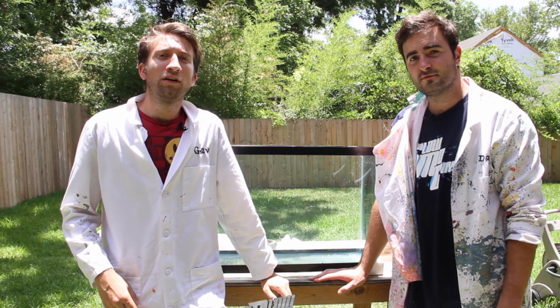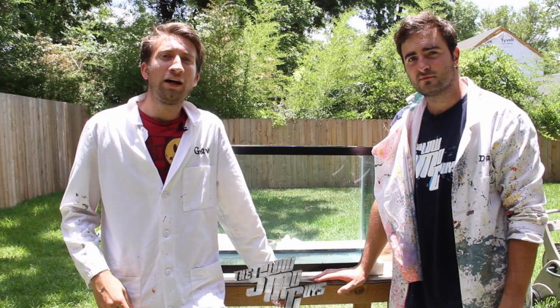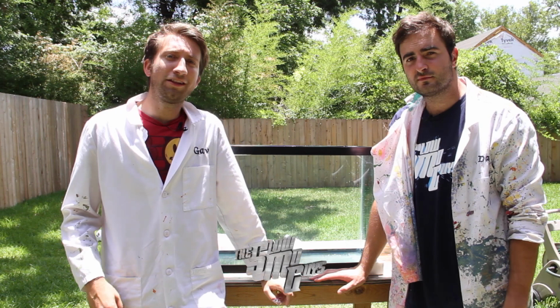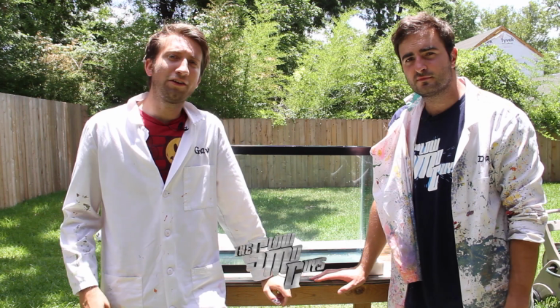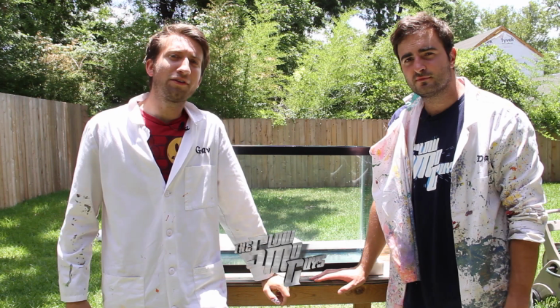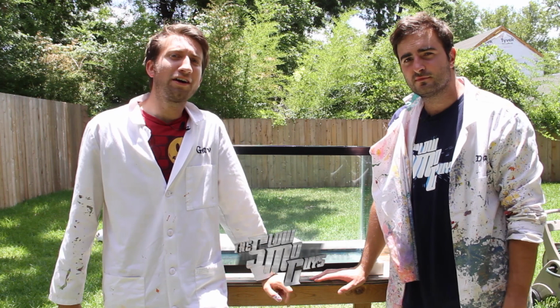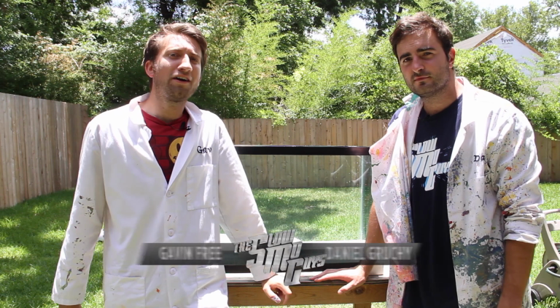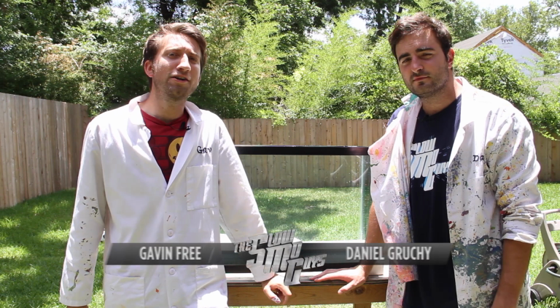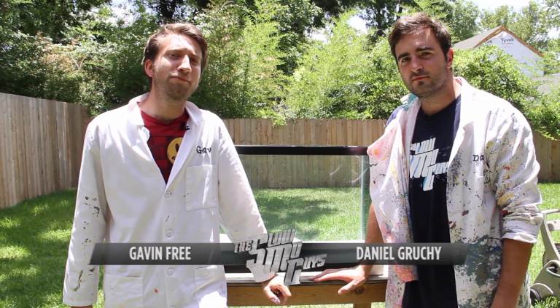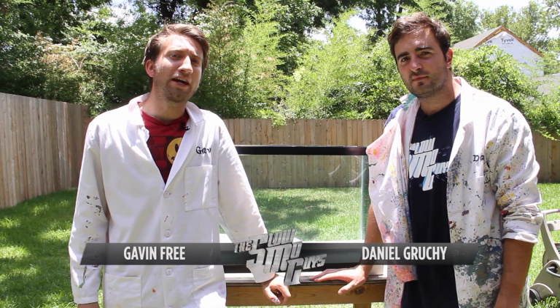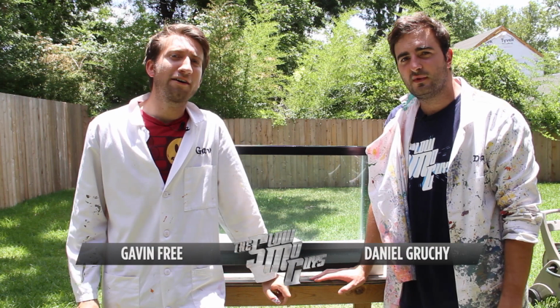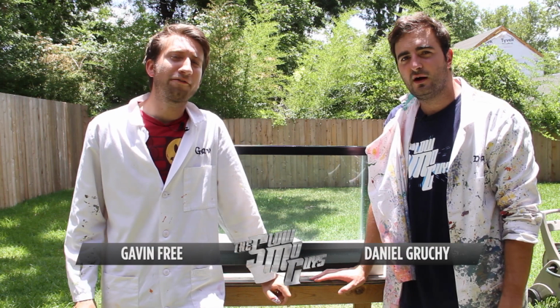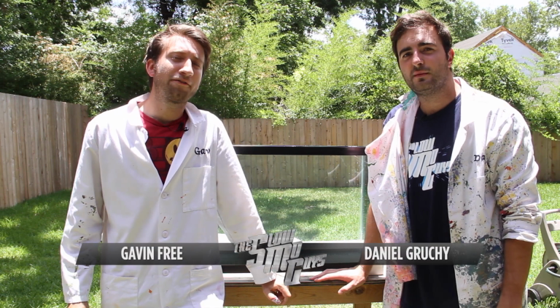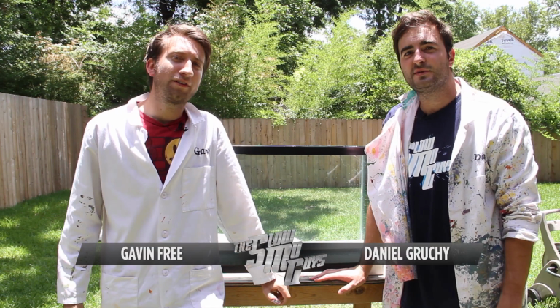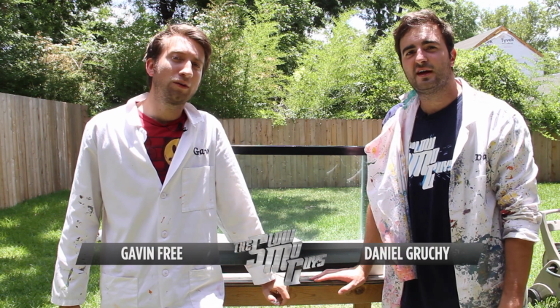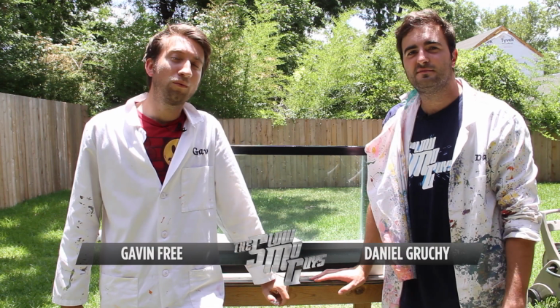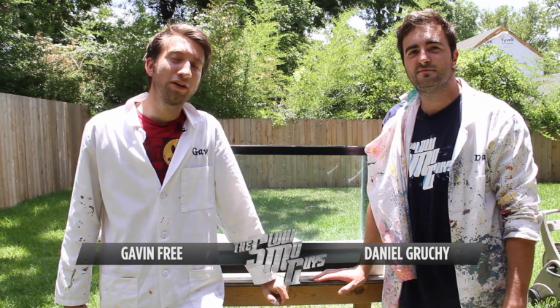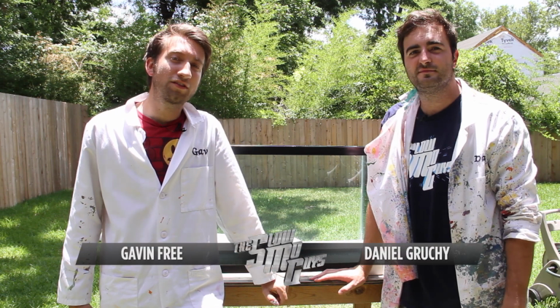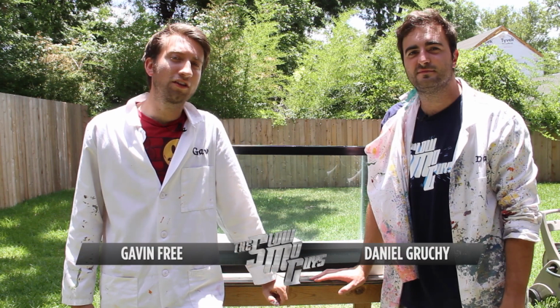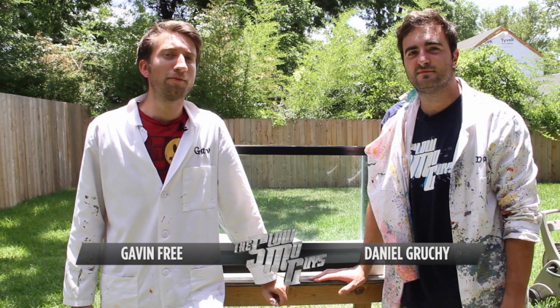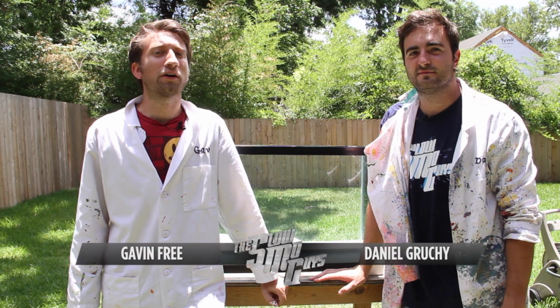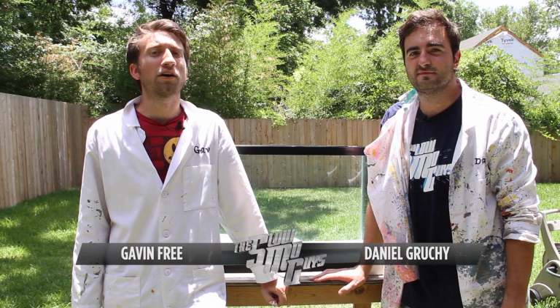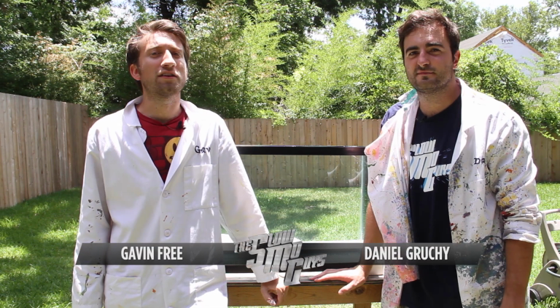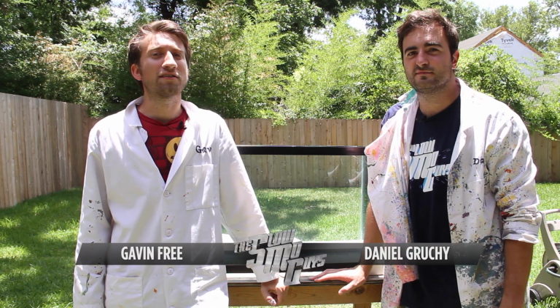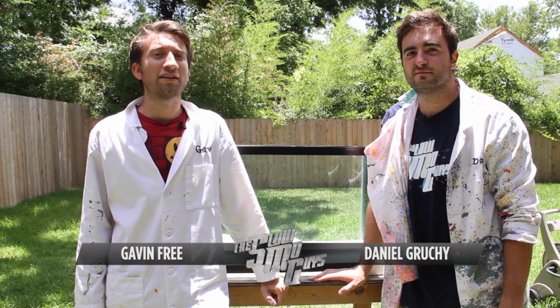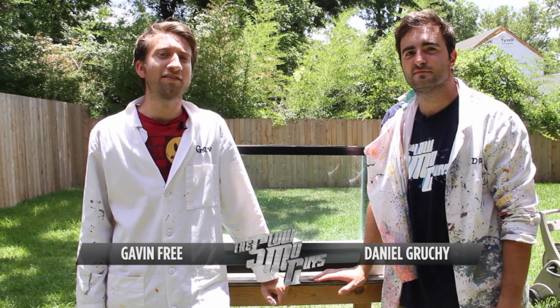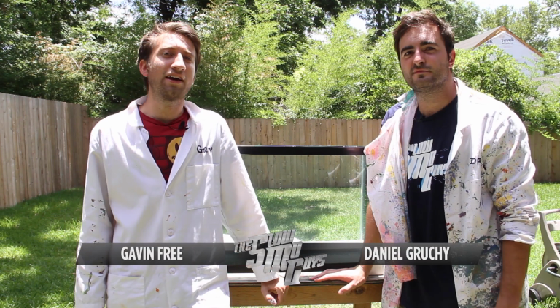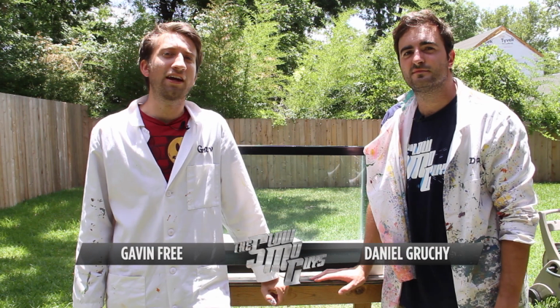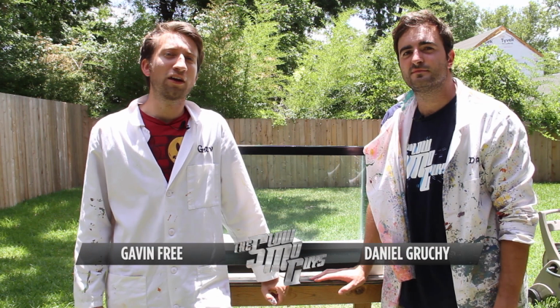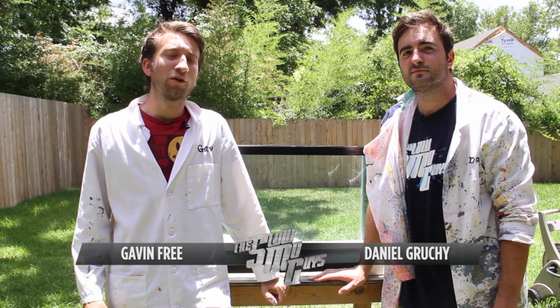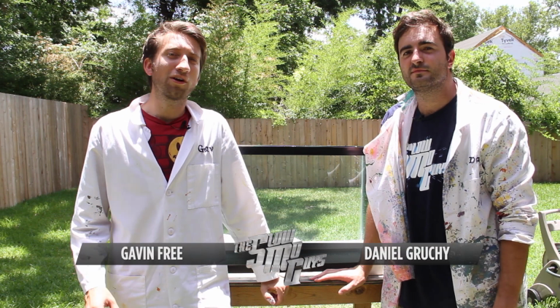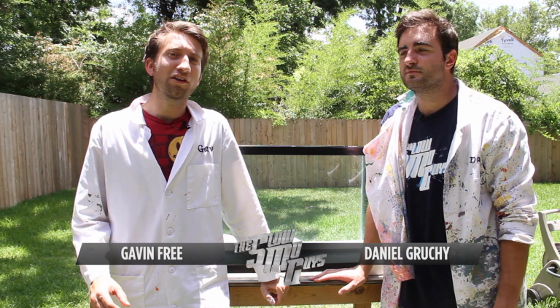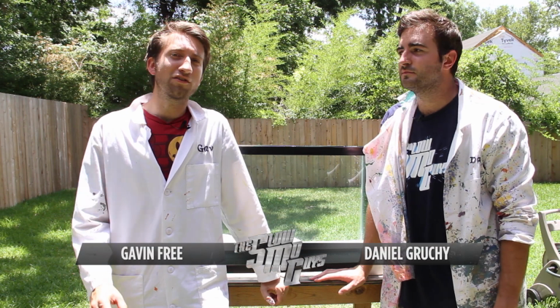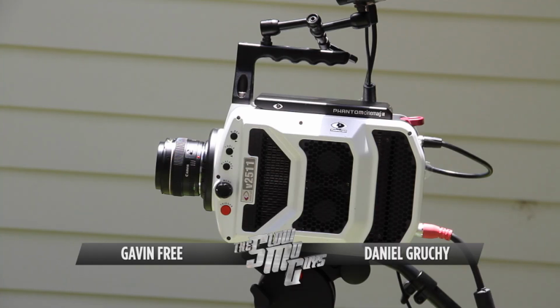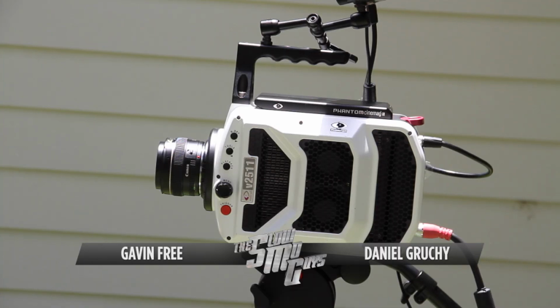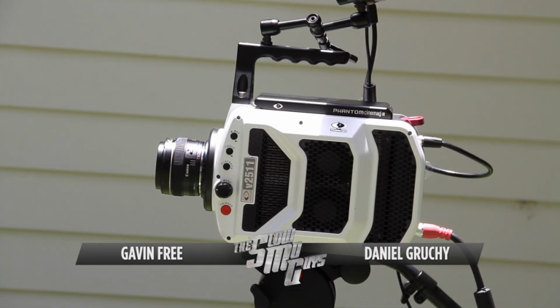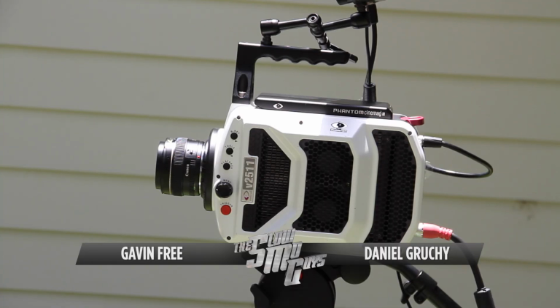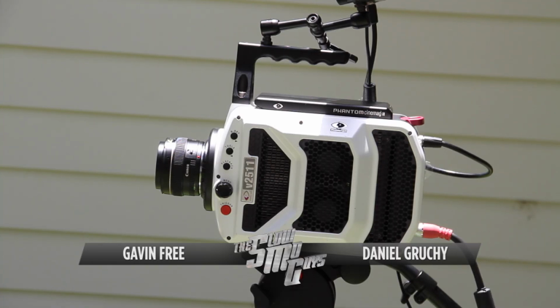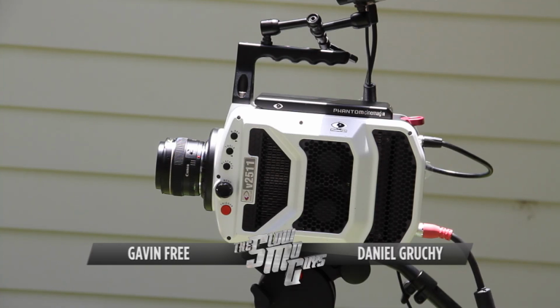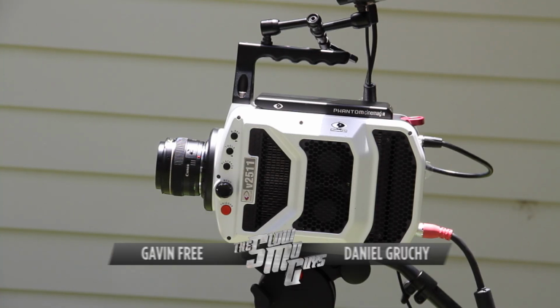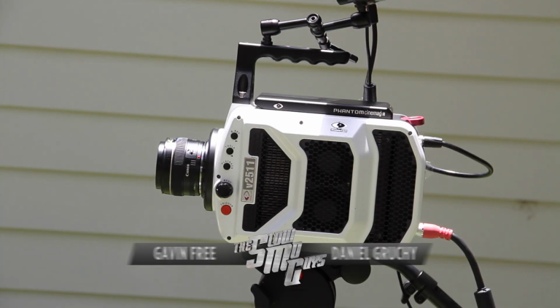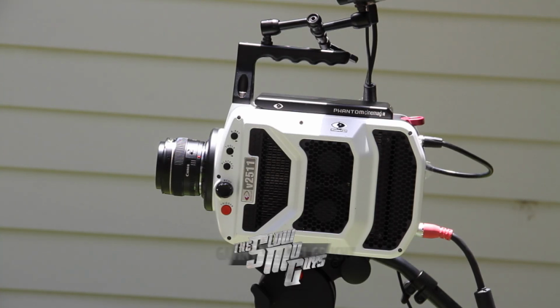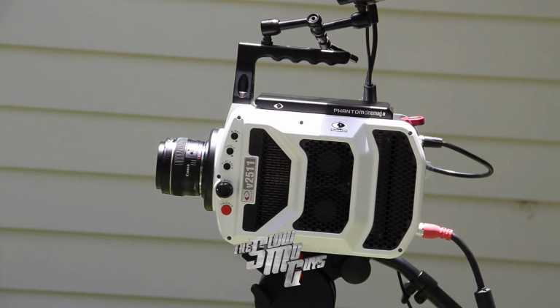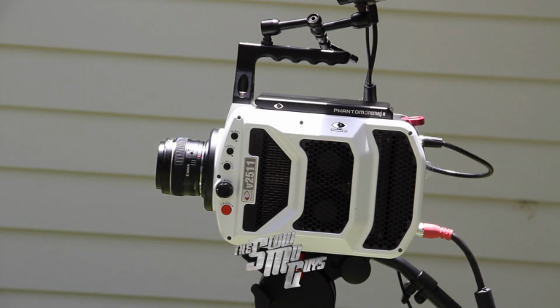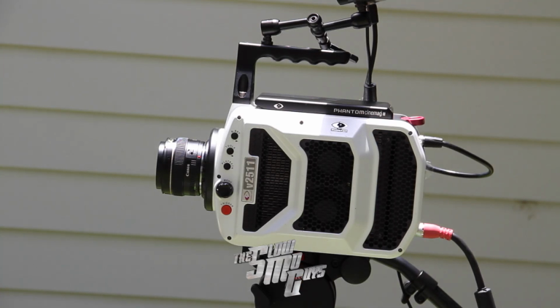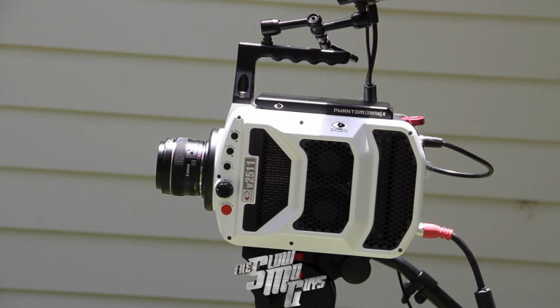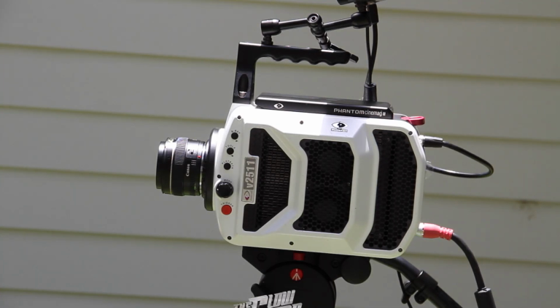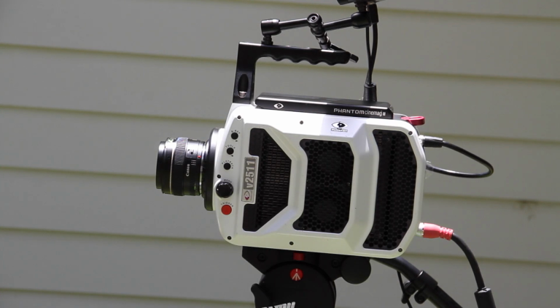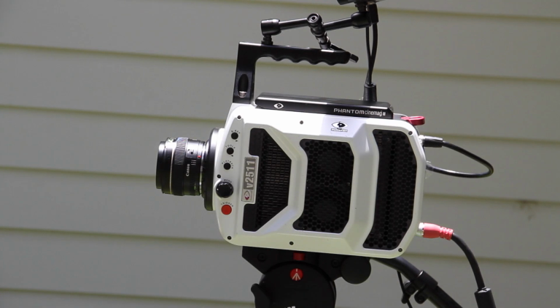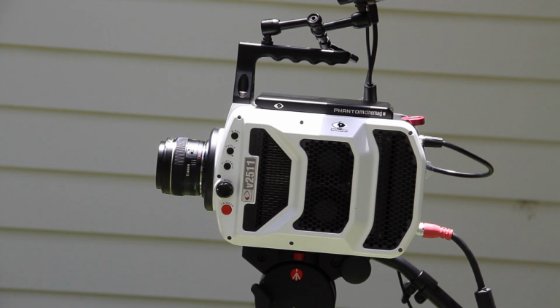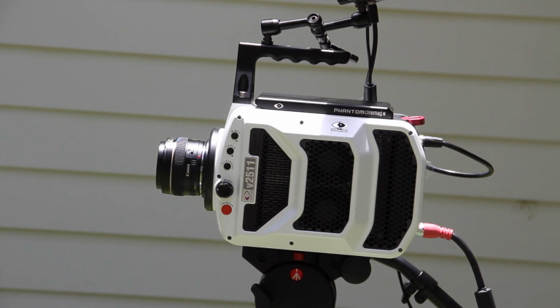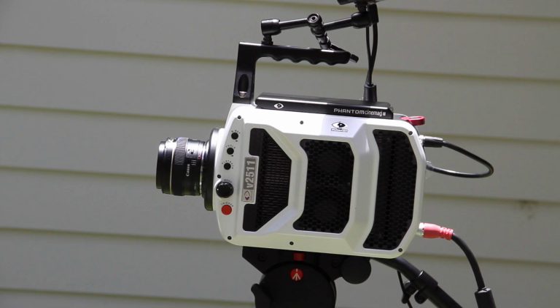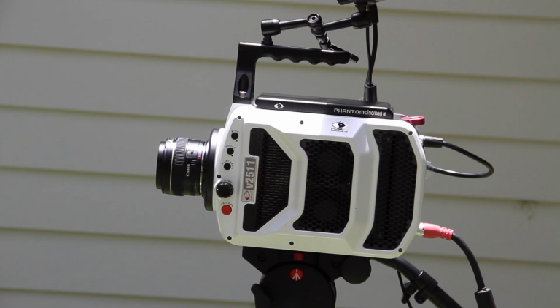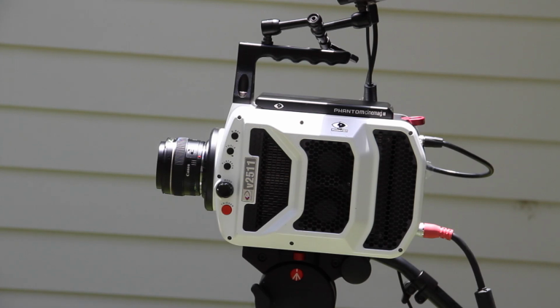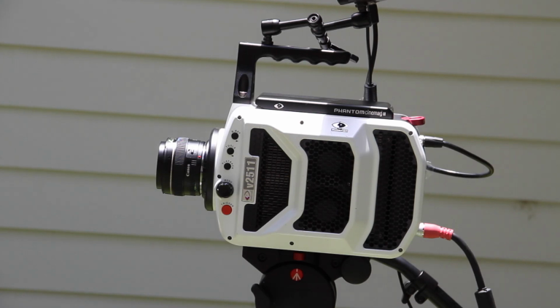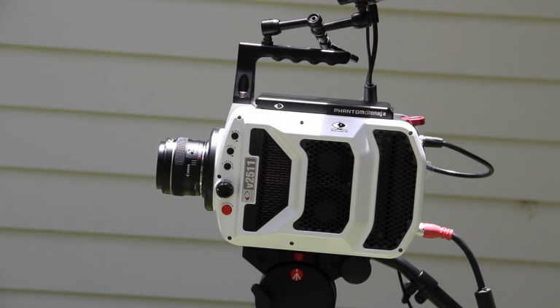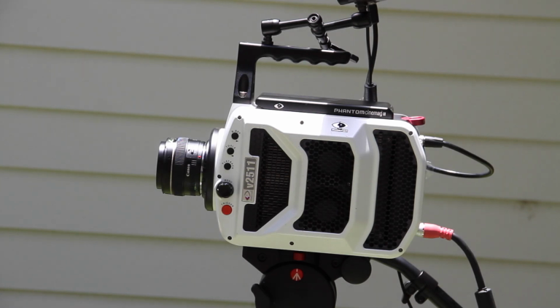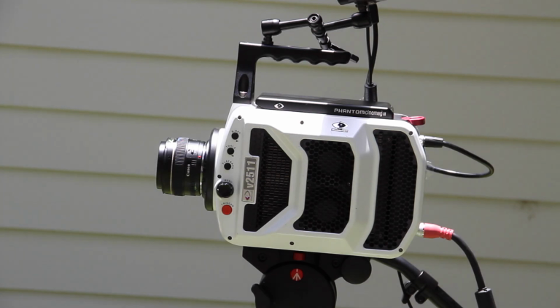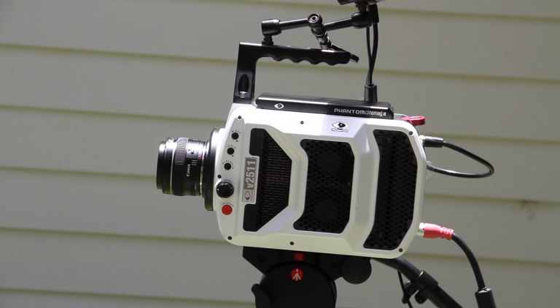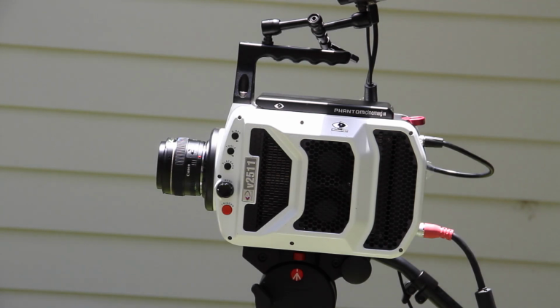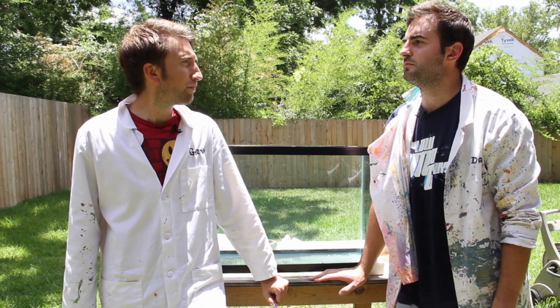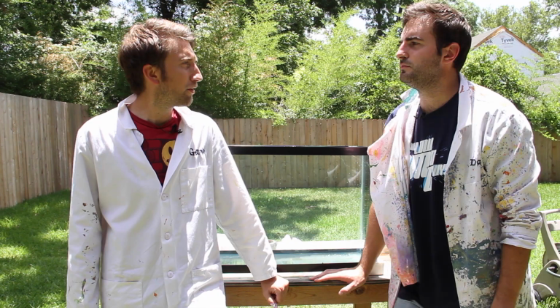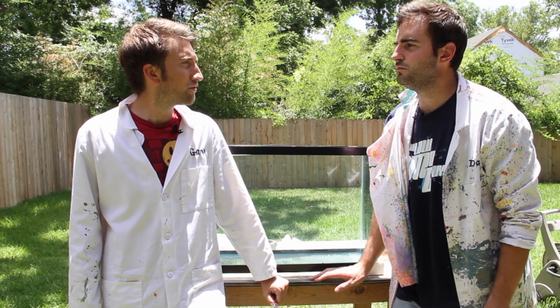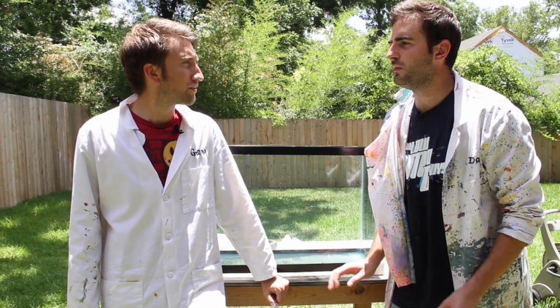Hello there, I'm Gav. I'm Dan. We're the Slow Mo Guys, and today we're going to use a very fast camera to look at some underwater explosions.